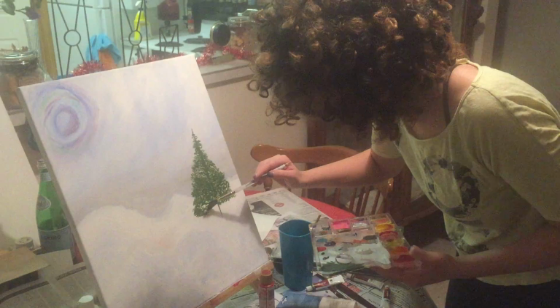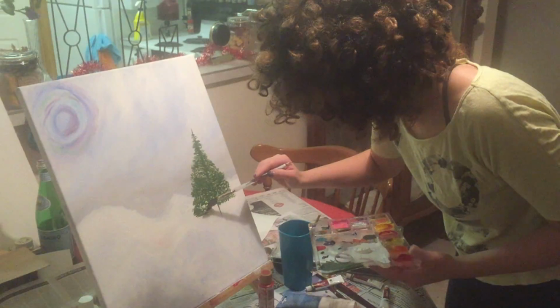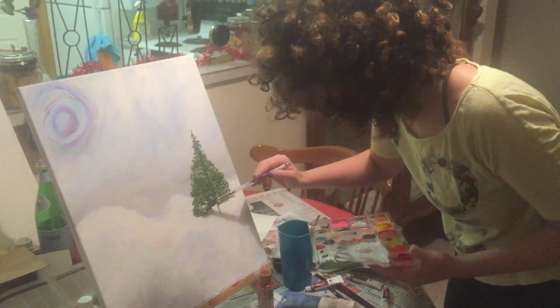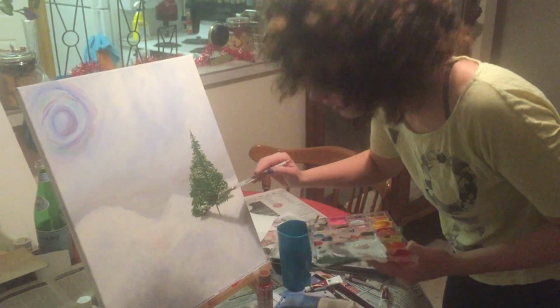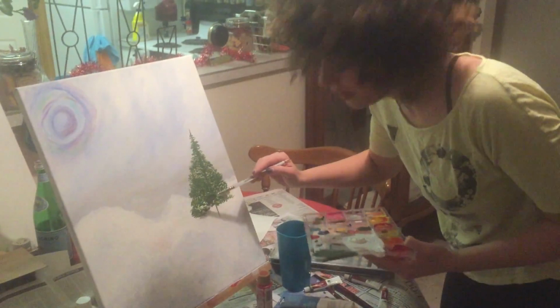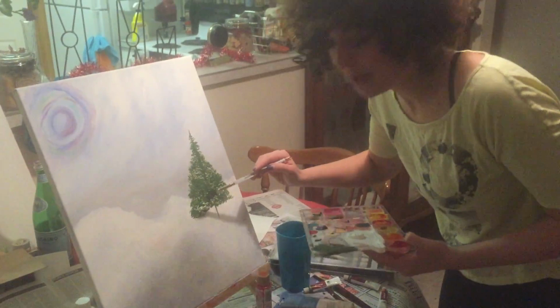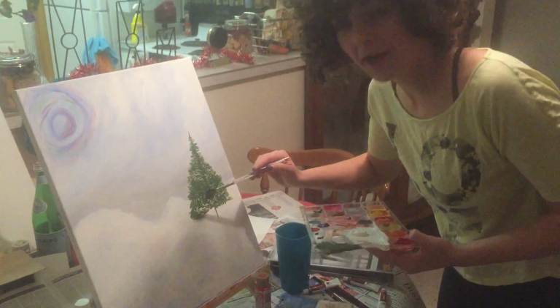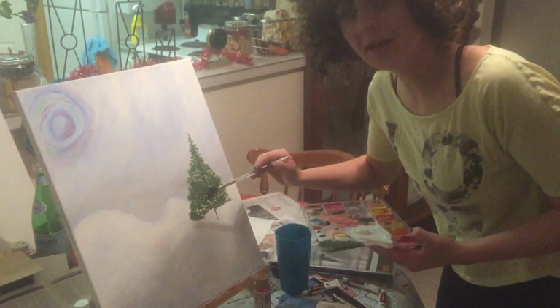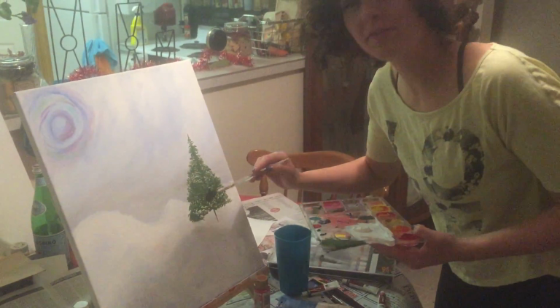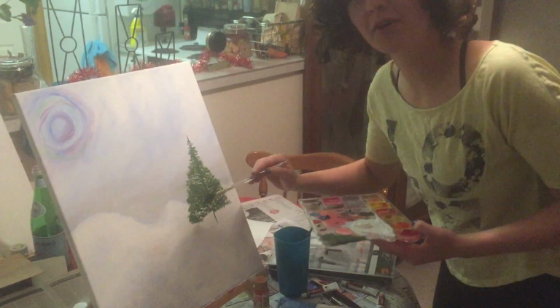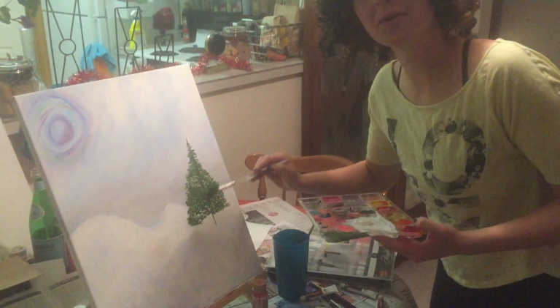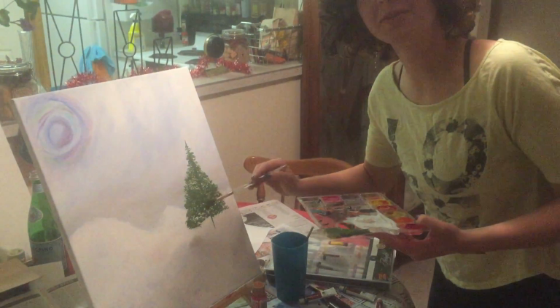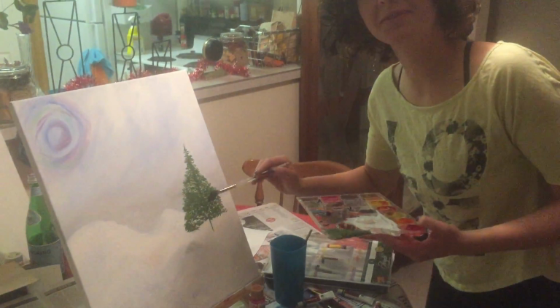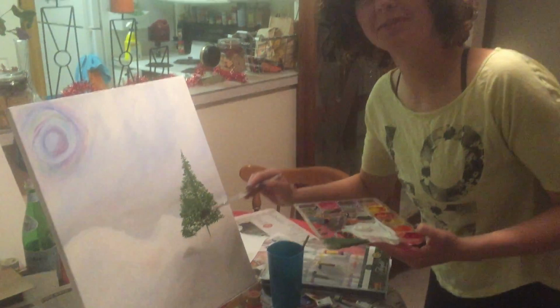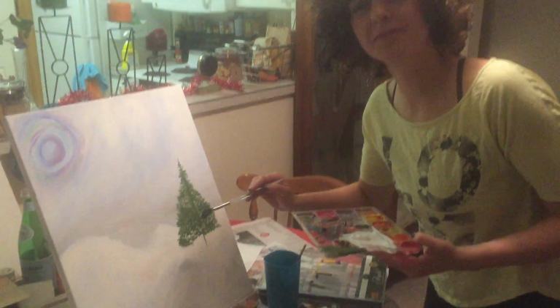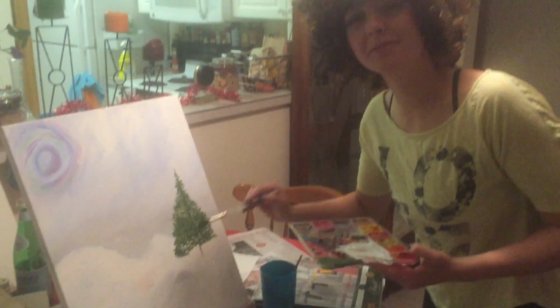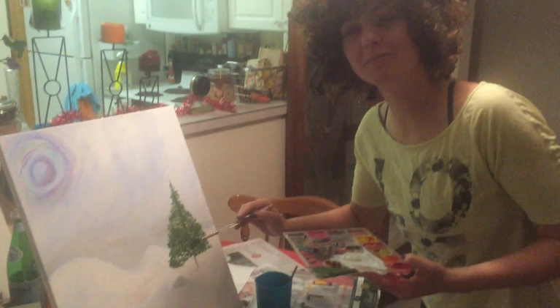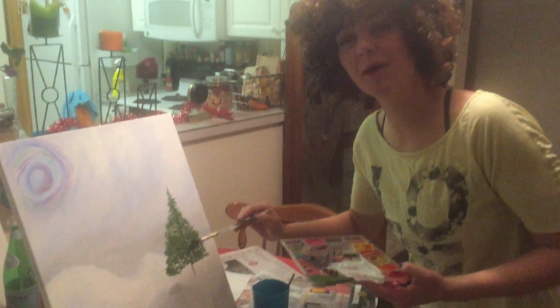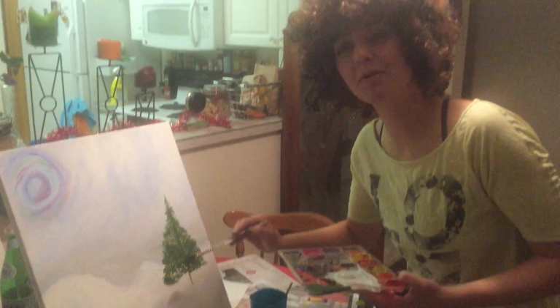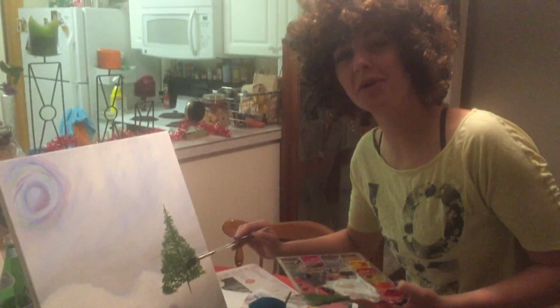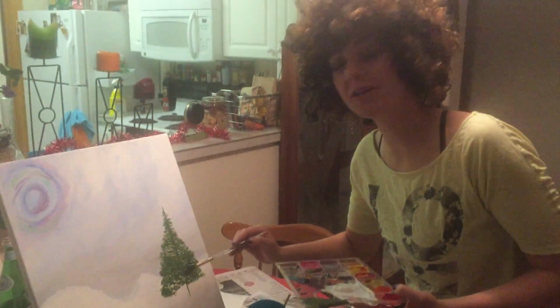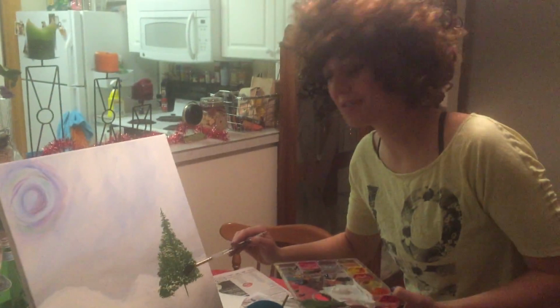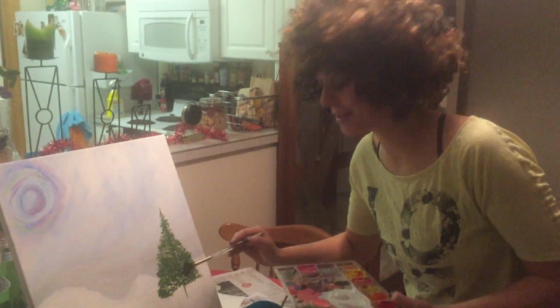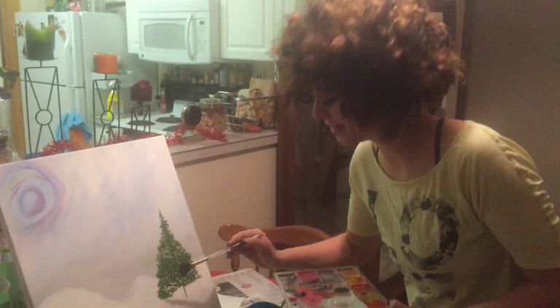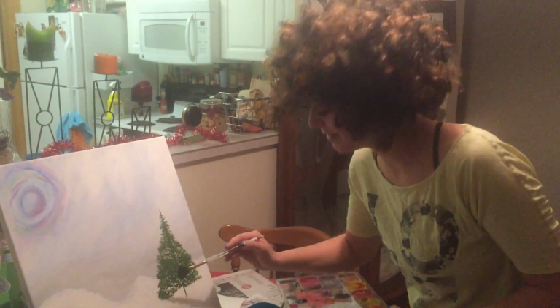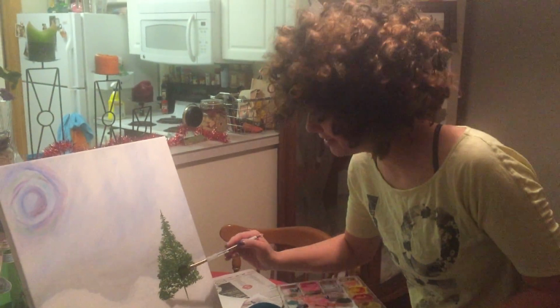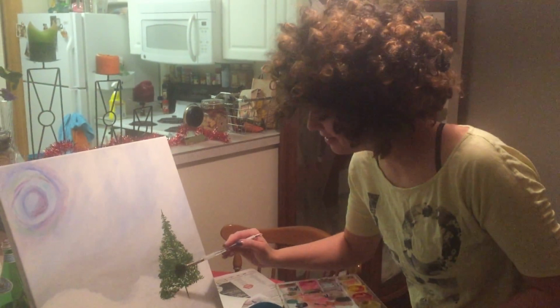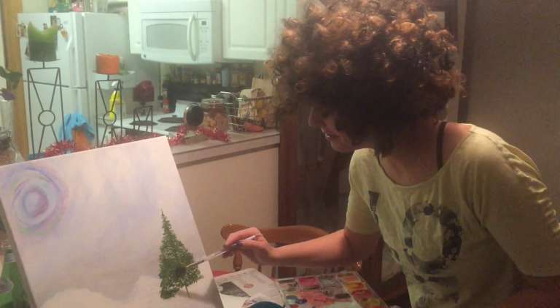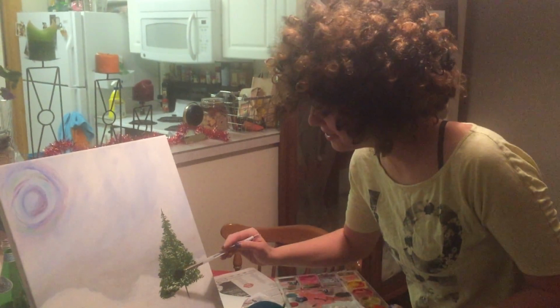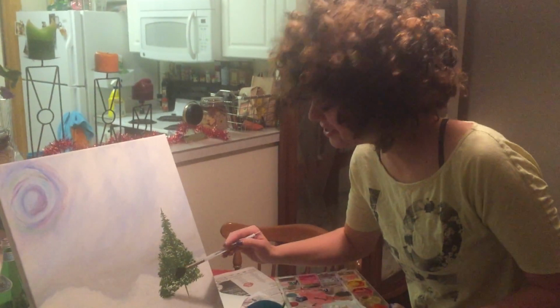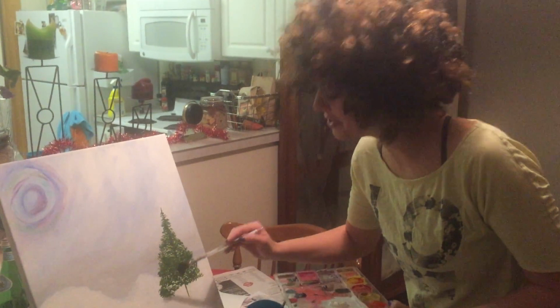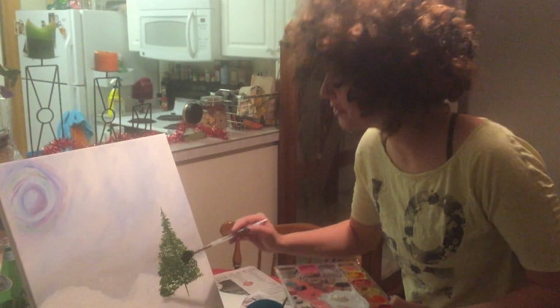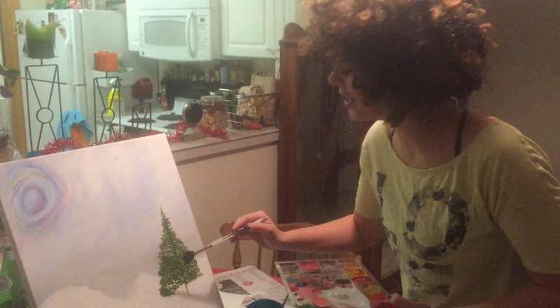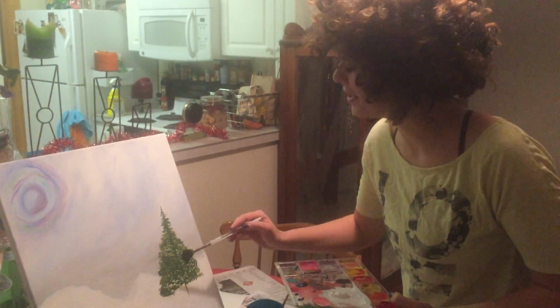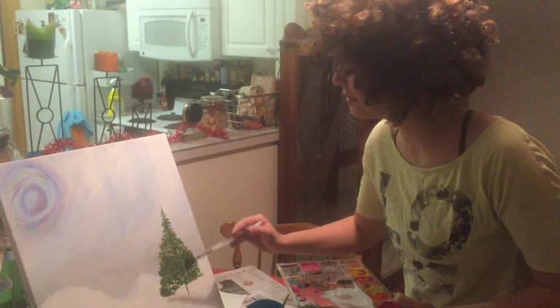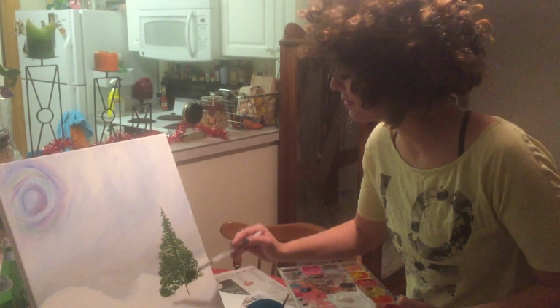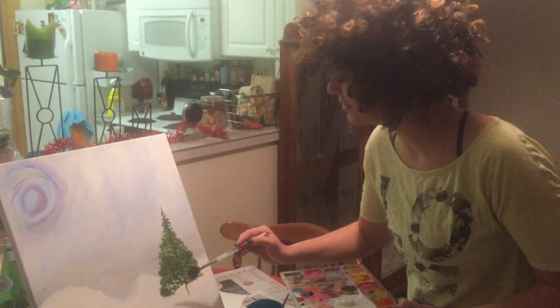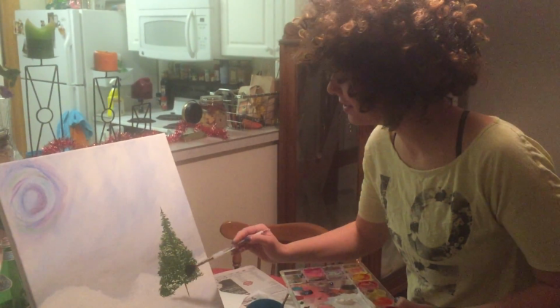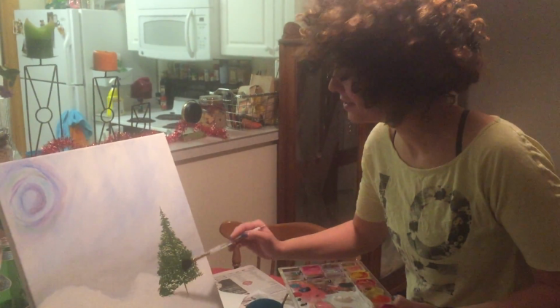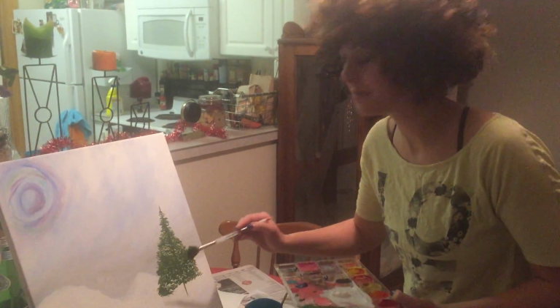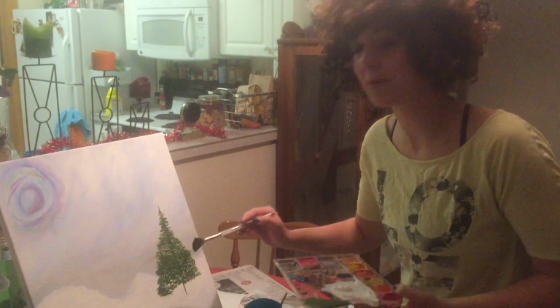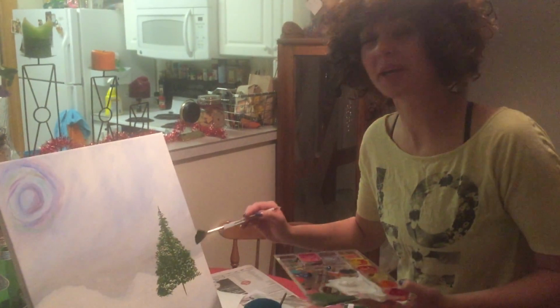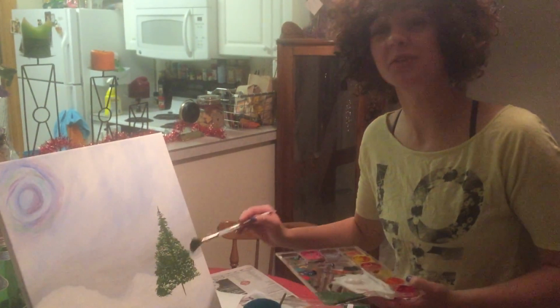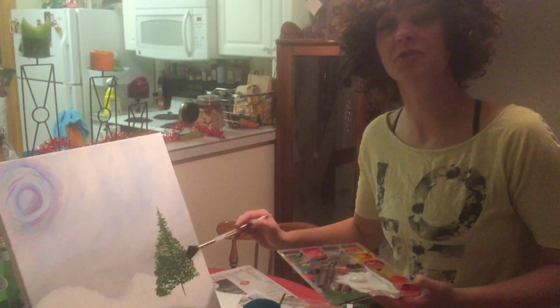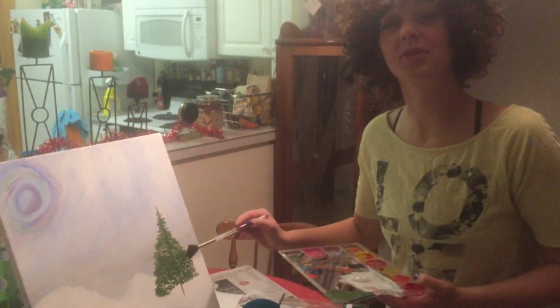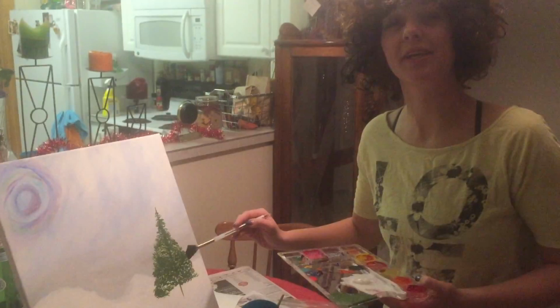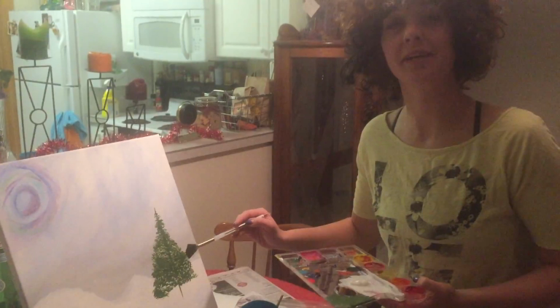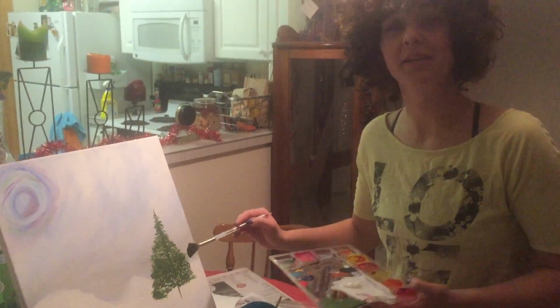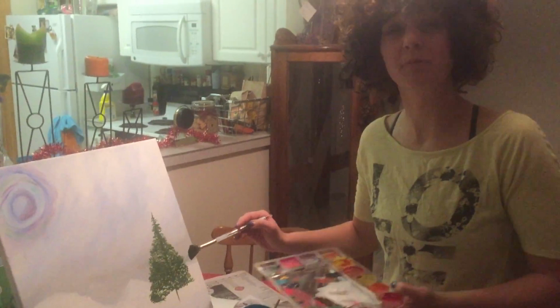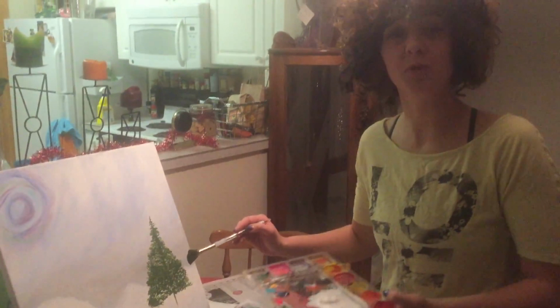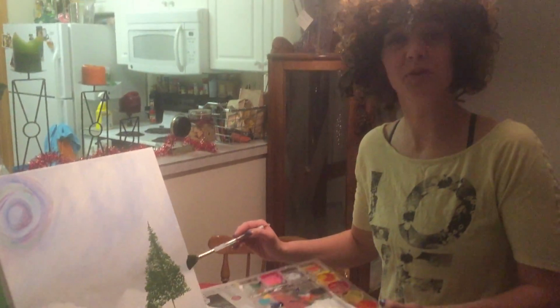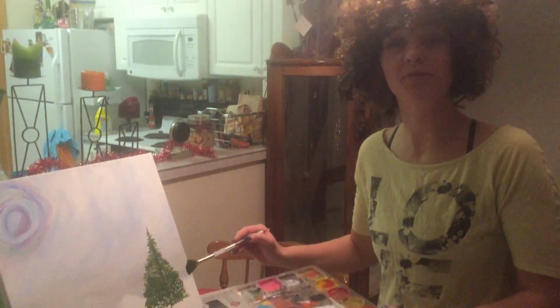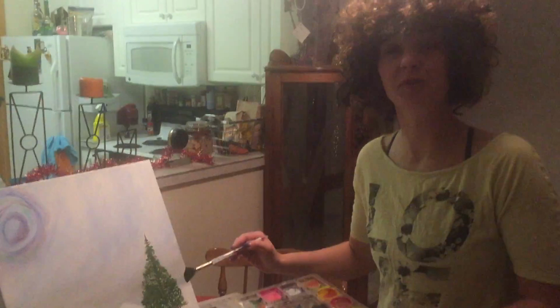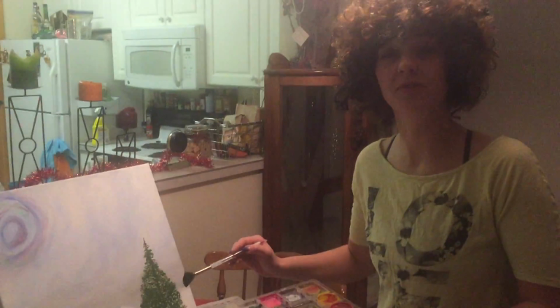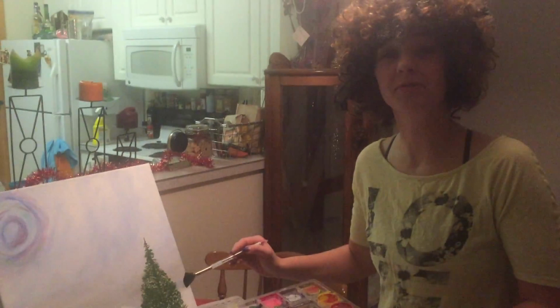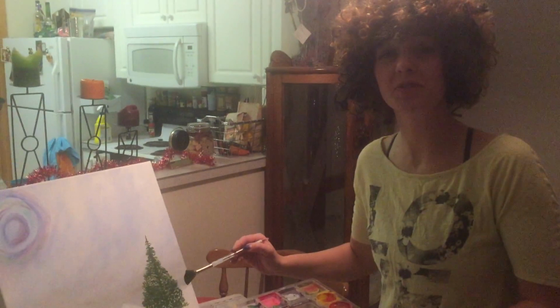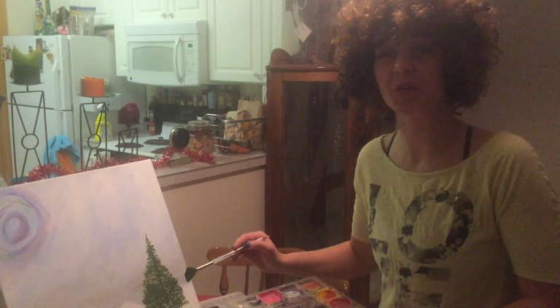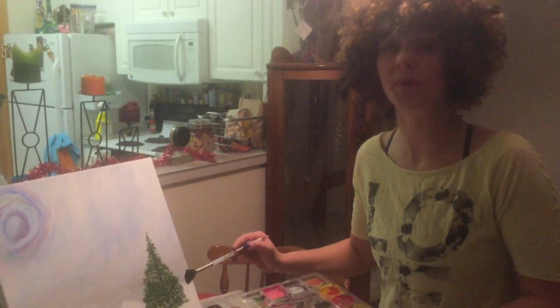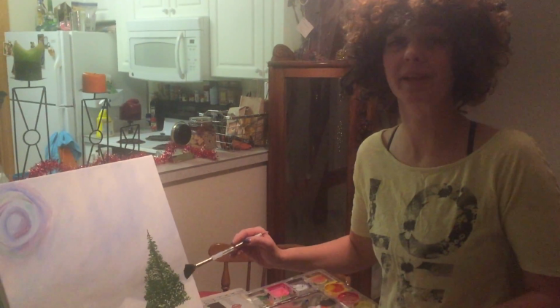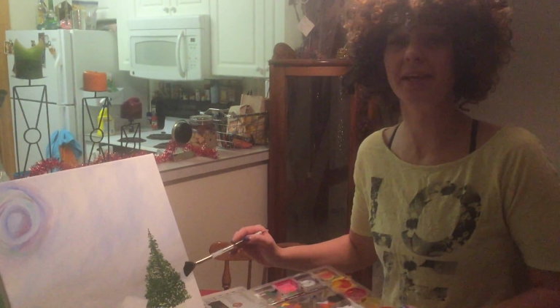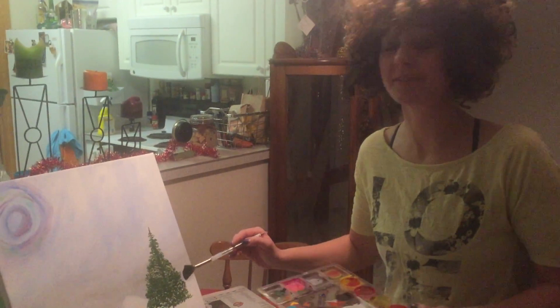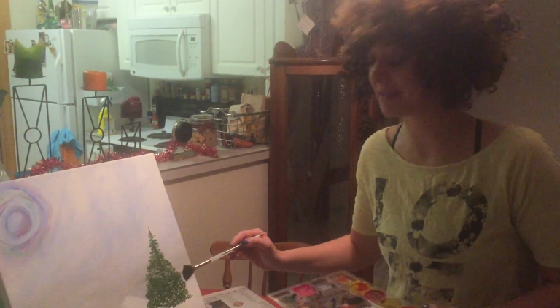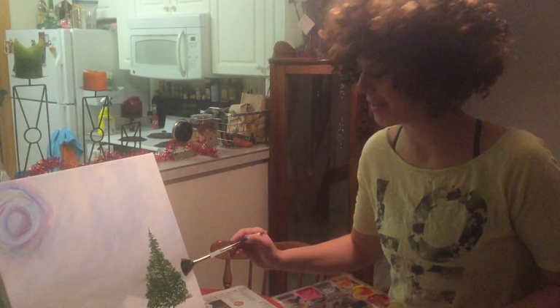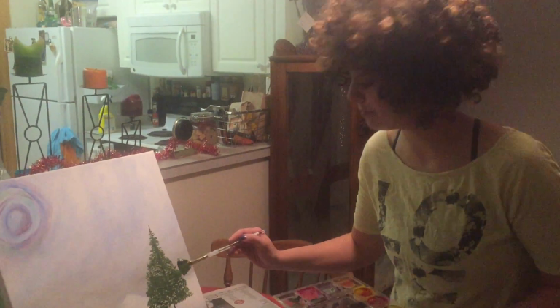Hi folks, it's Bob Ross here, teaching you how to paint a tree in a beautiful snowy landscape.